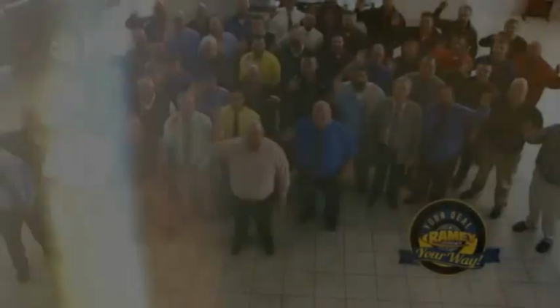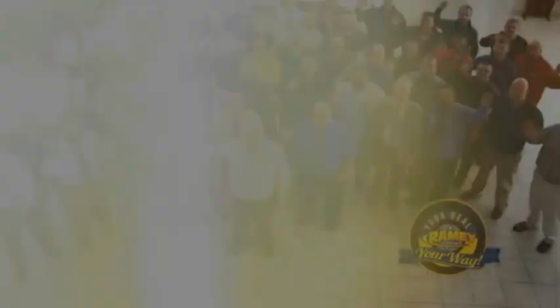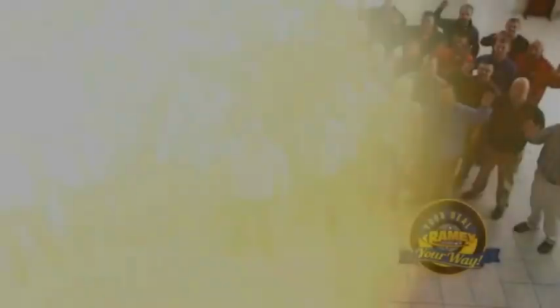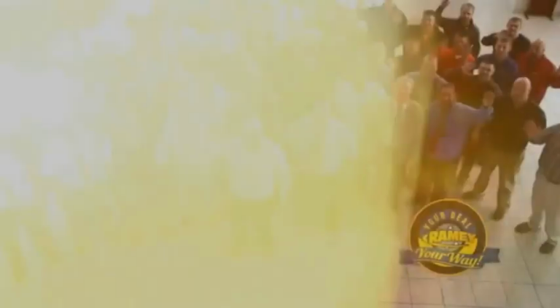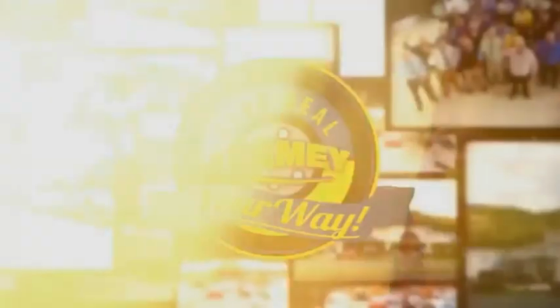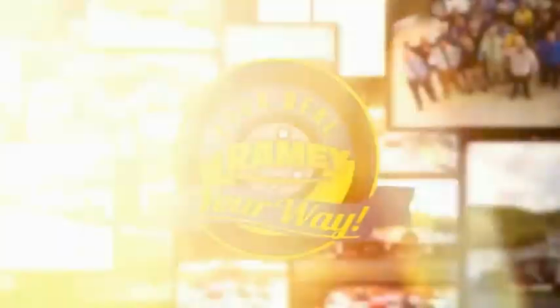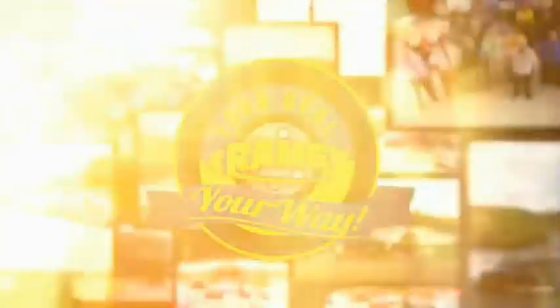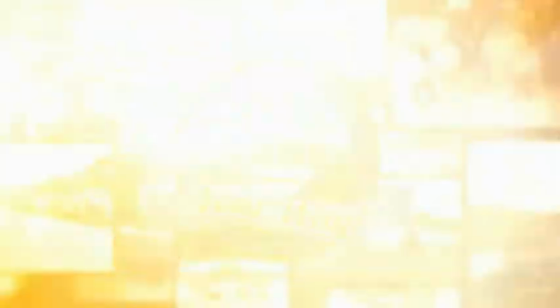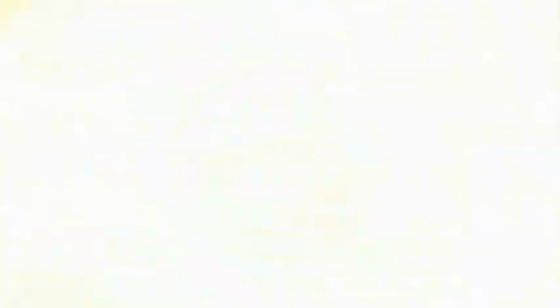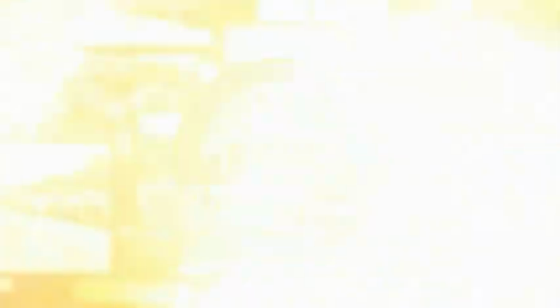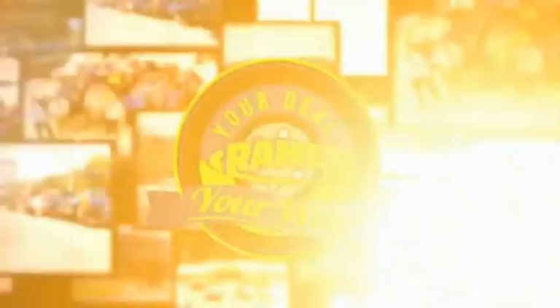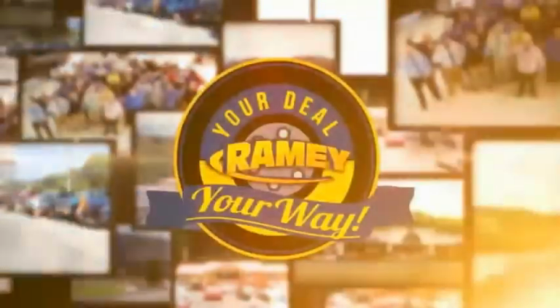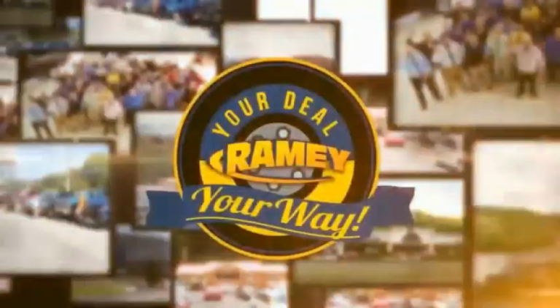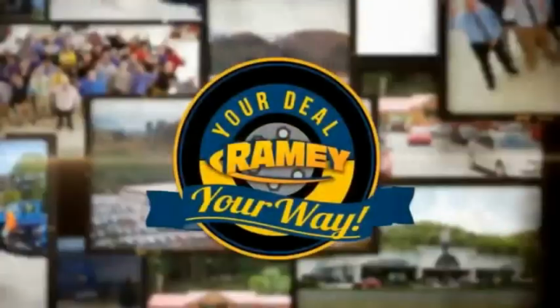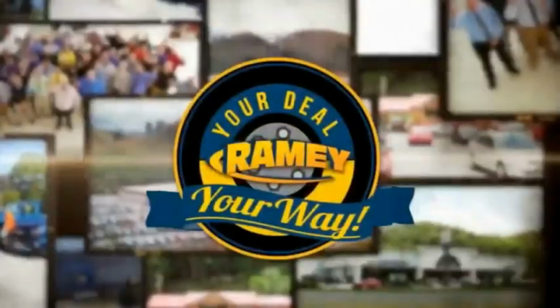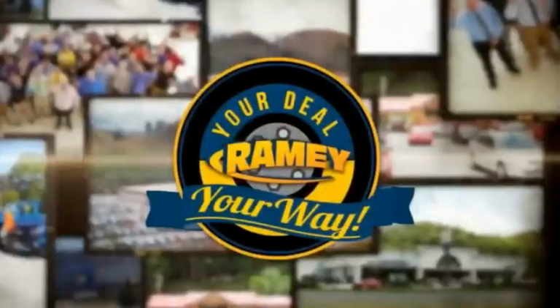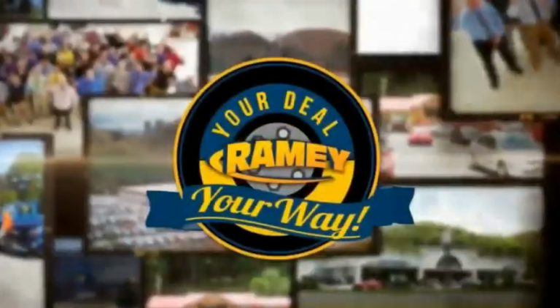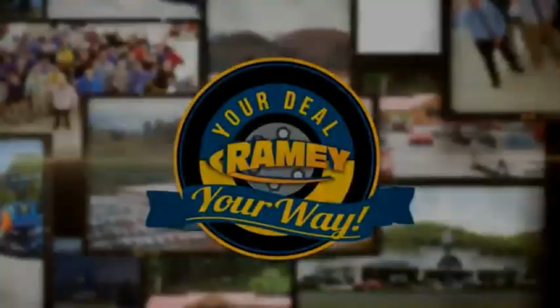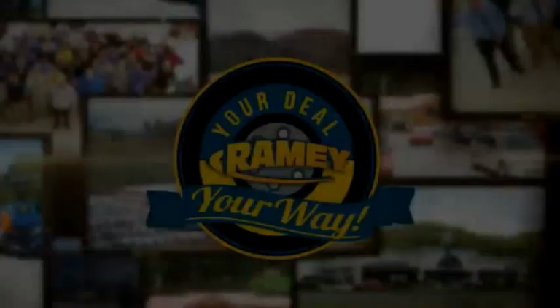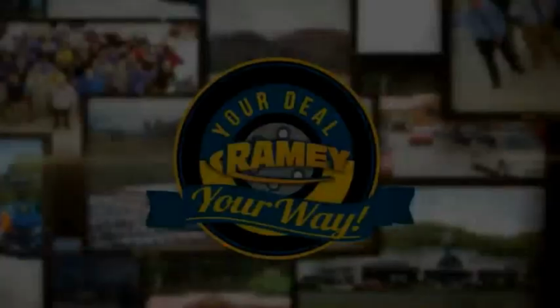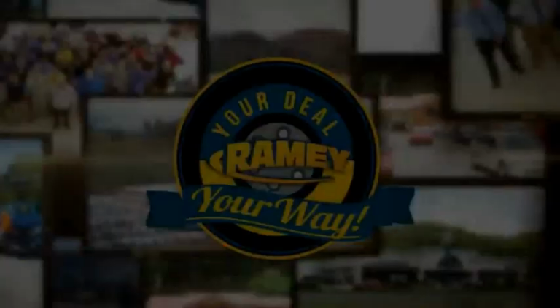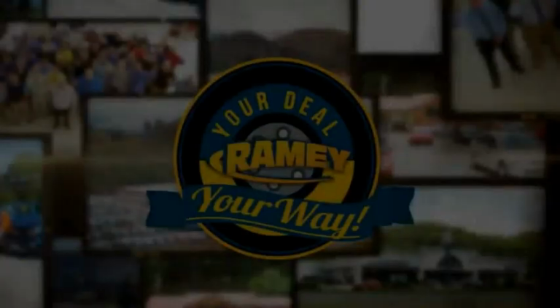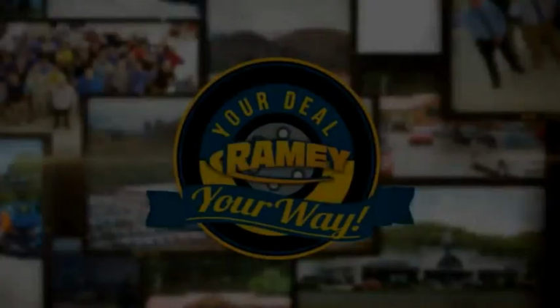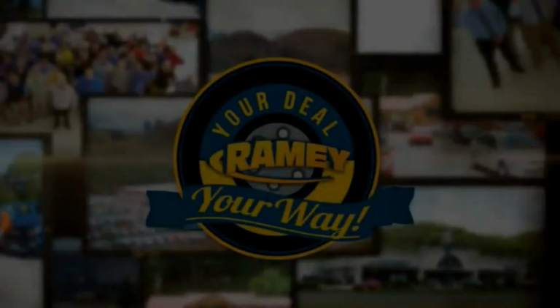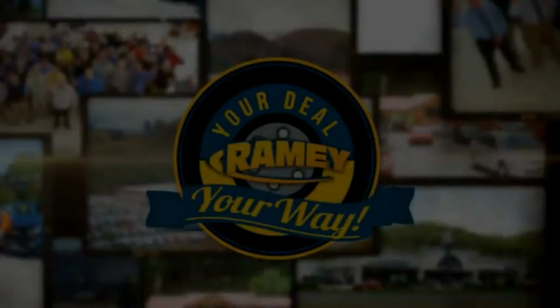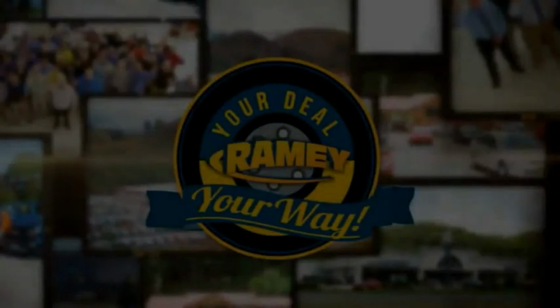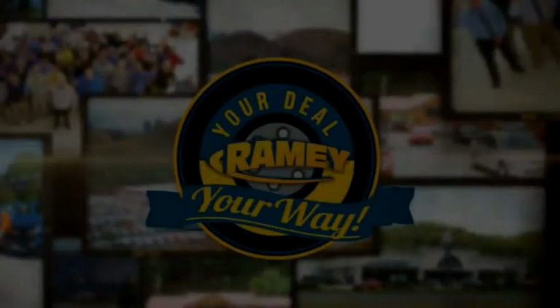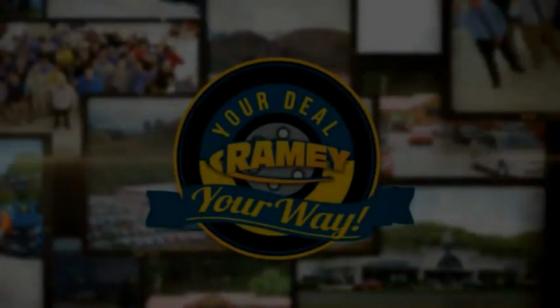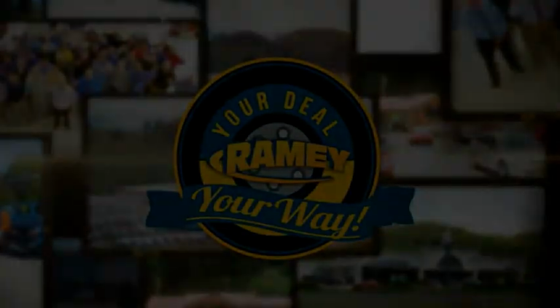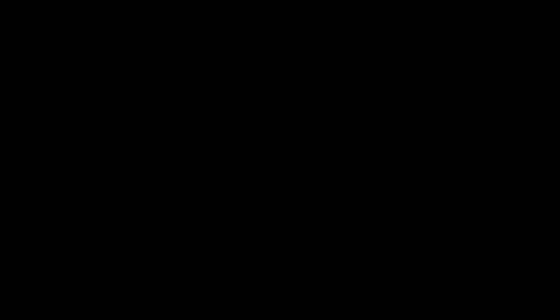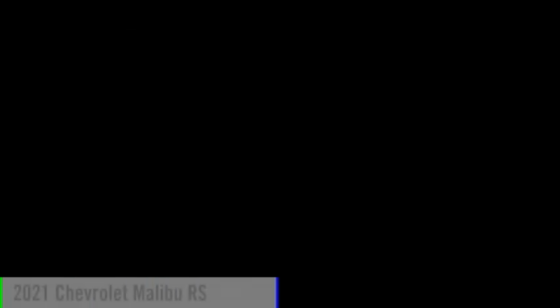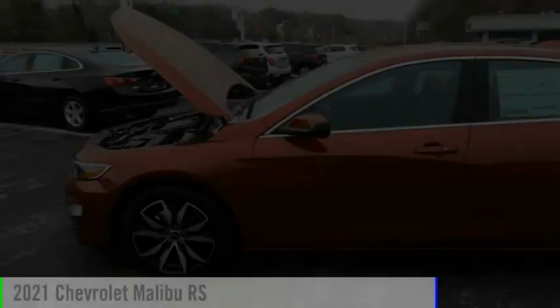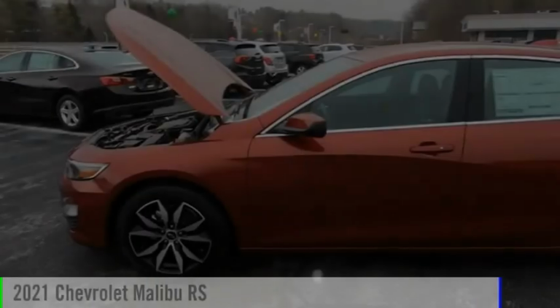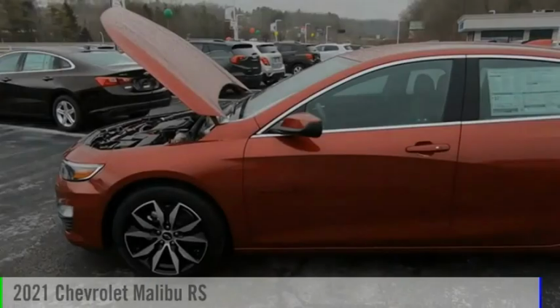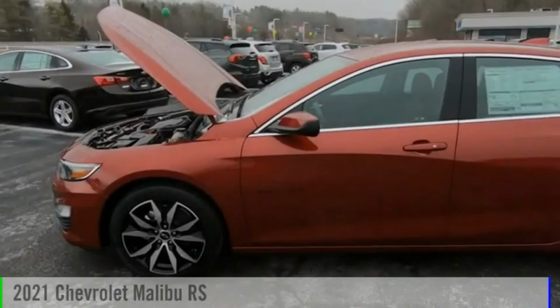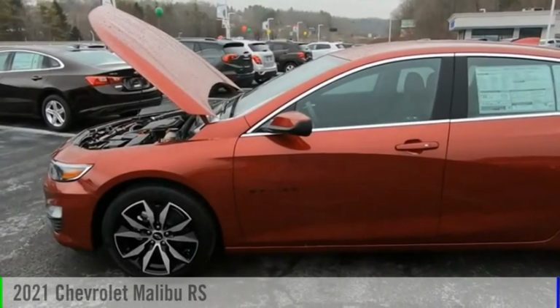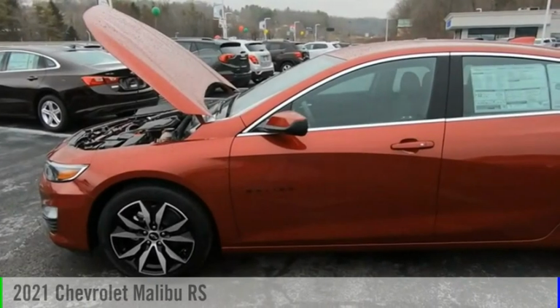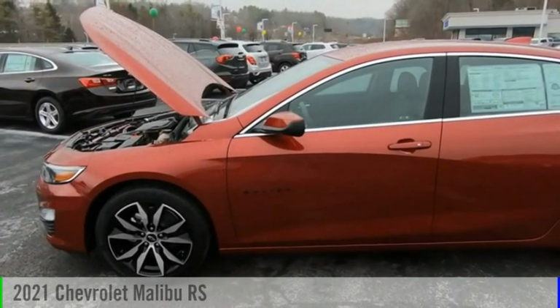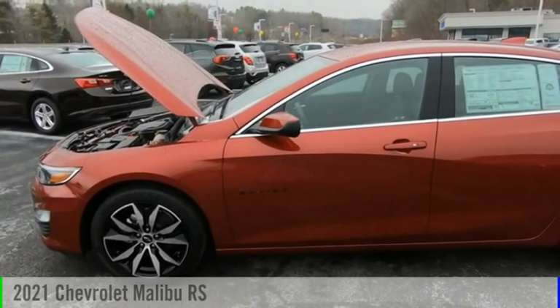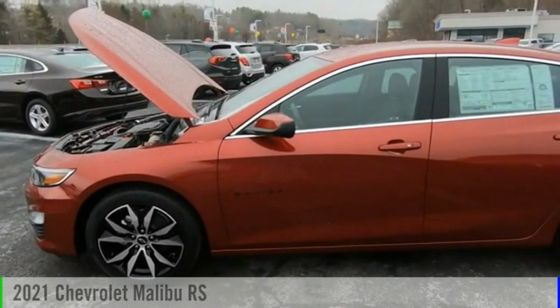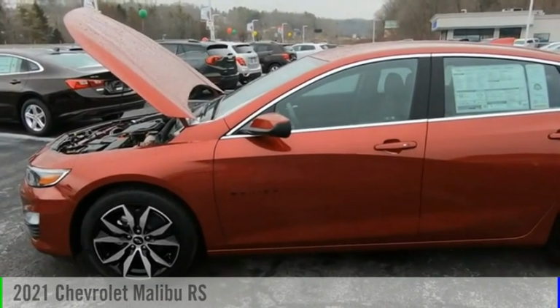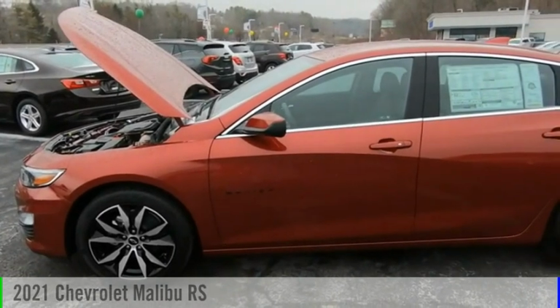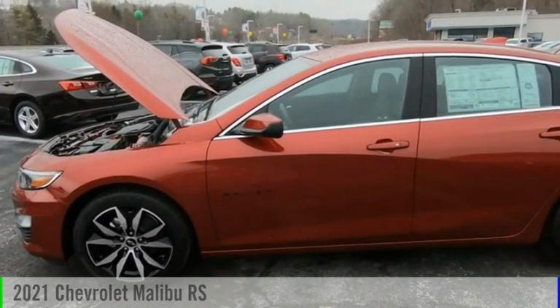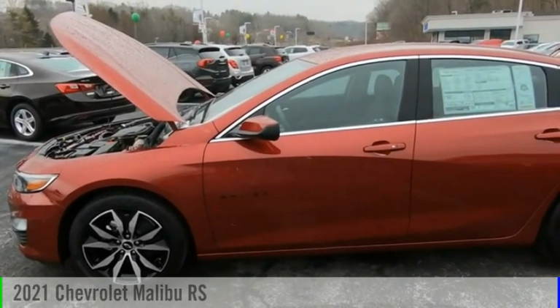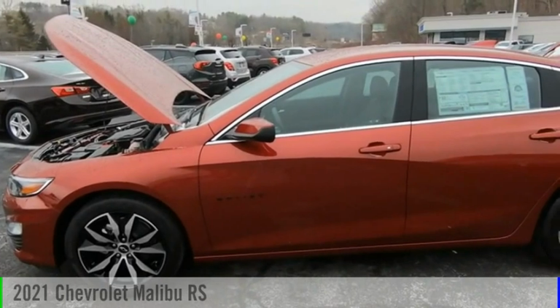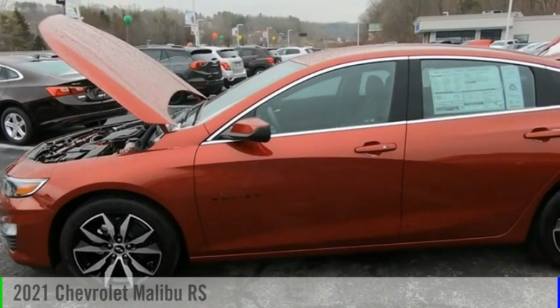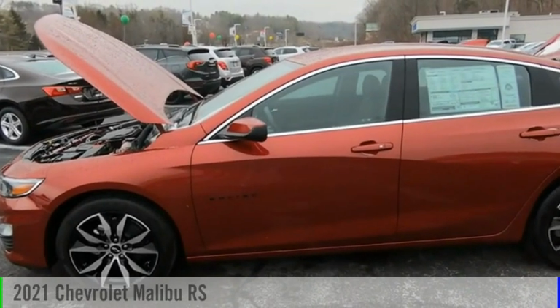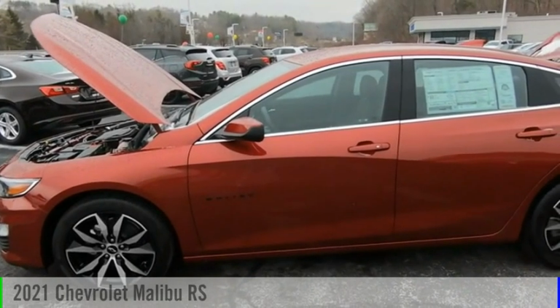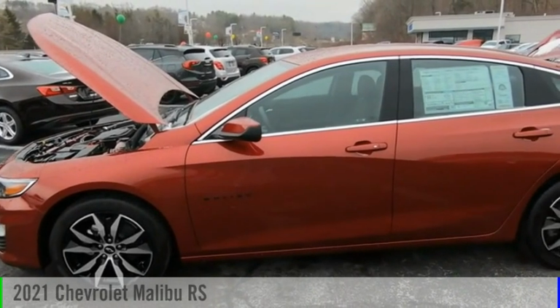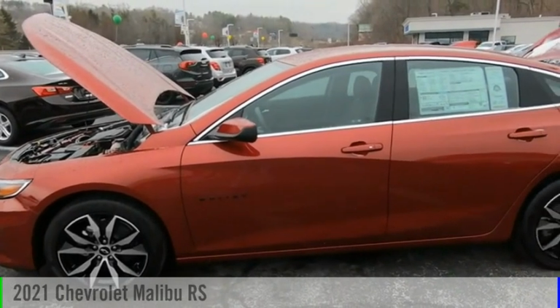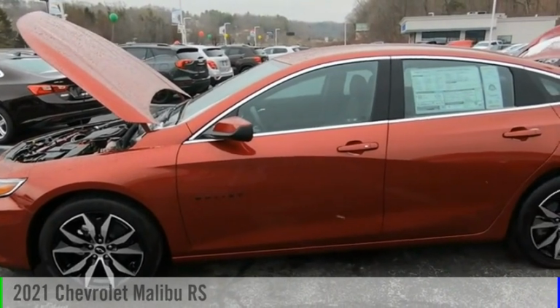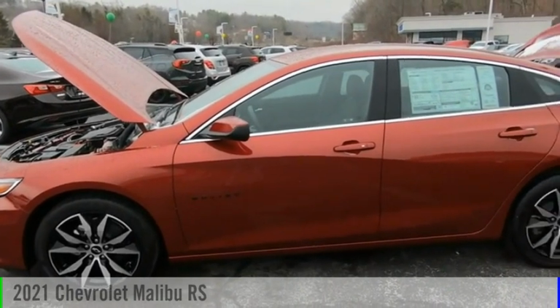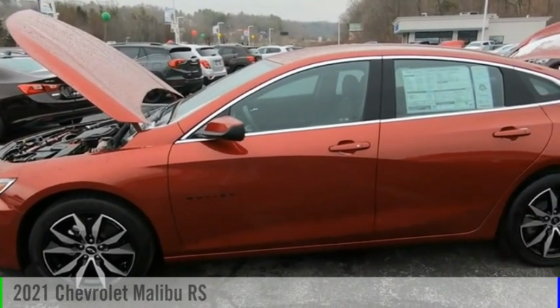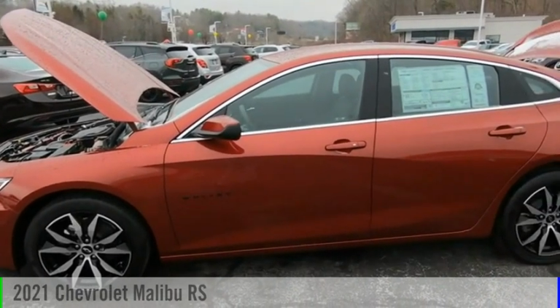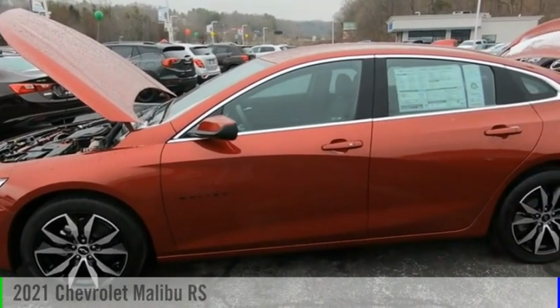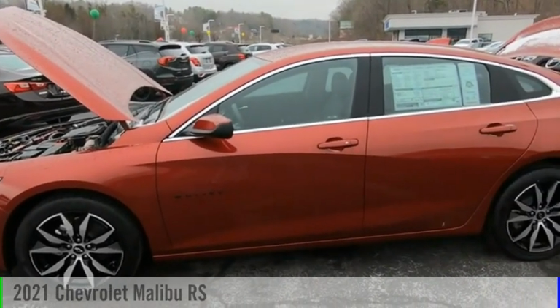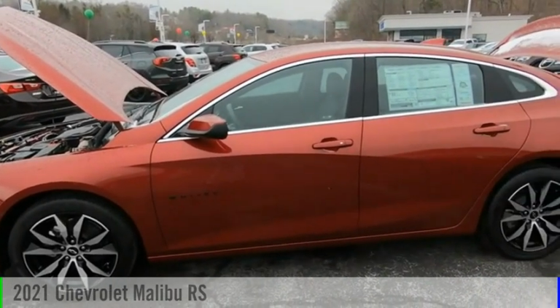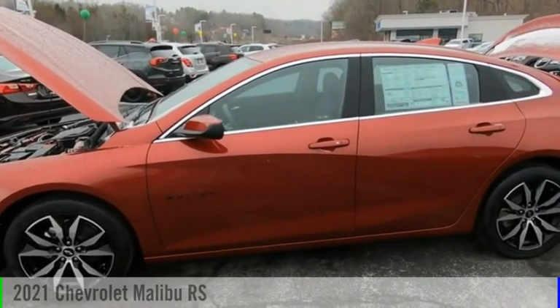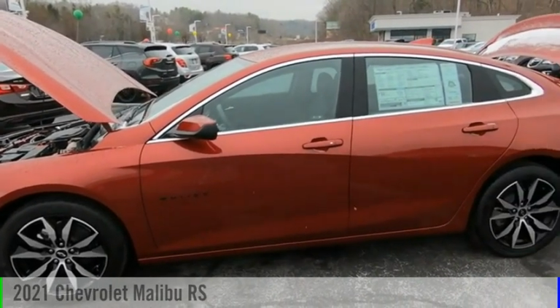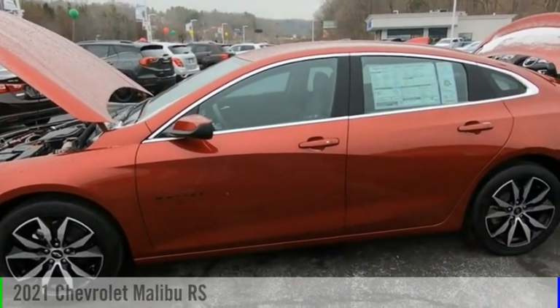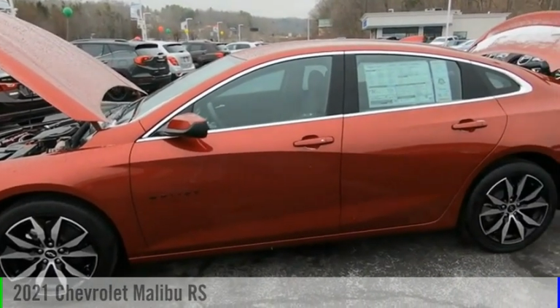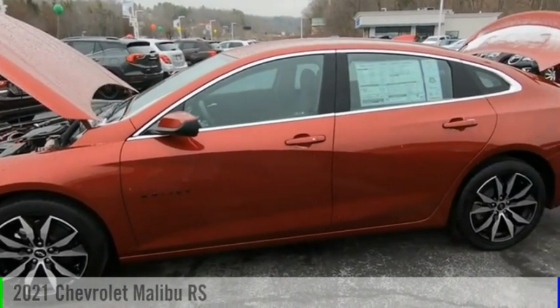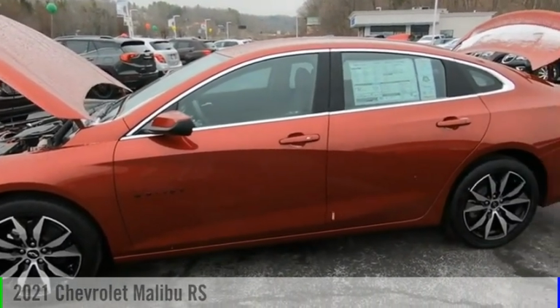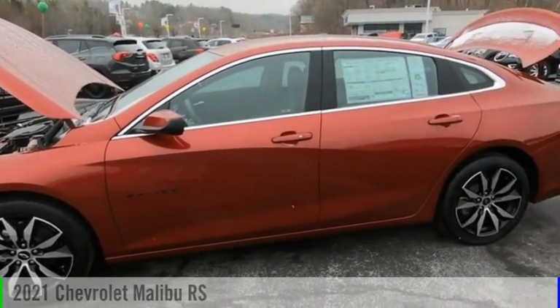Amy, it's your deal, your way. Come test drive the 2021 Malibu.